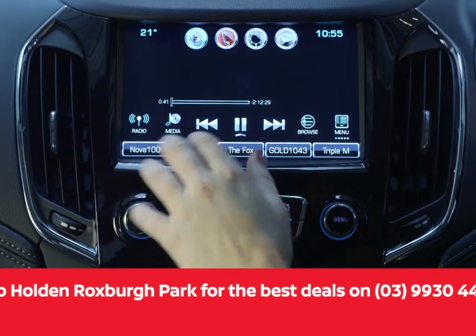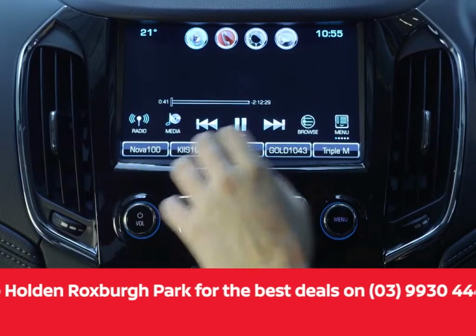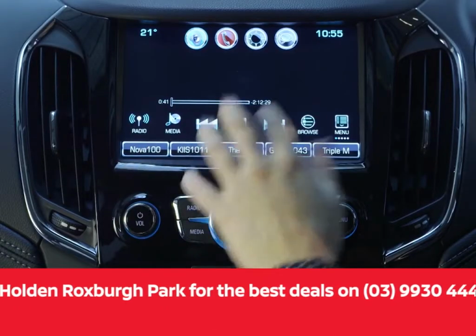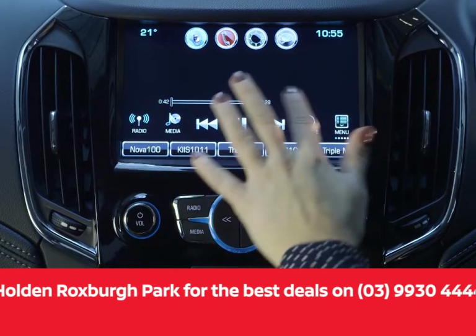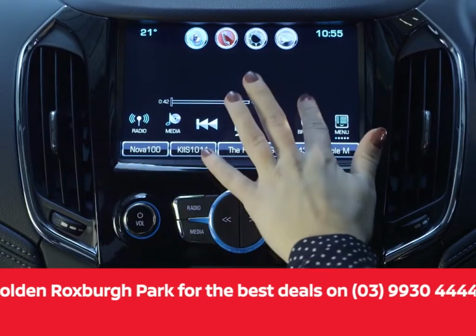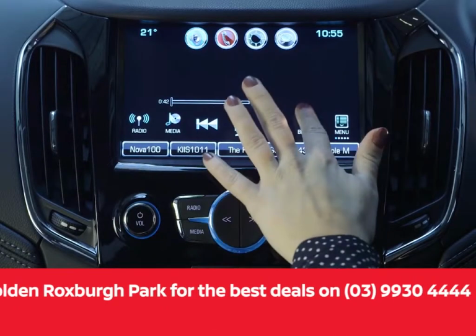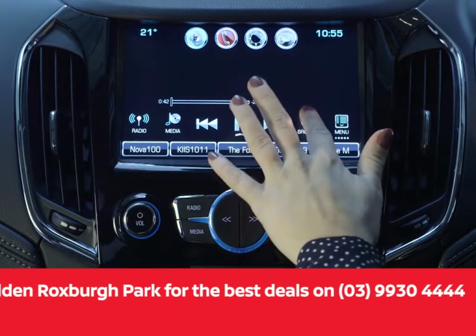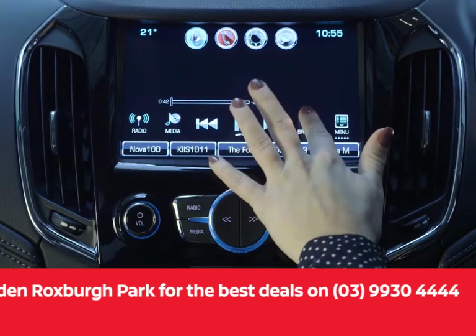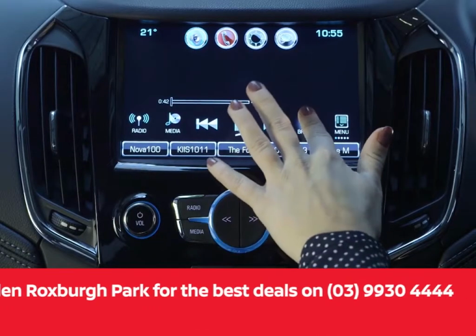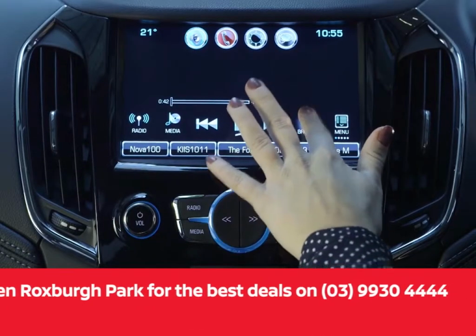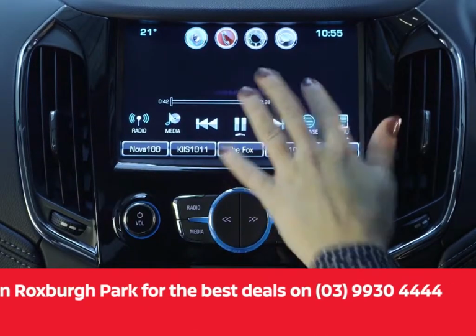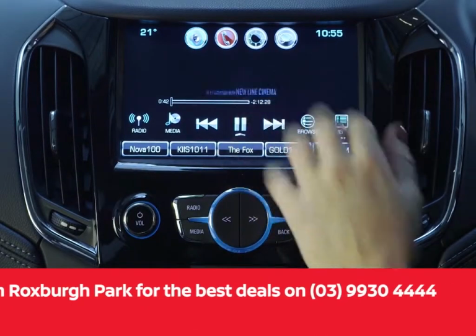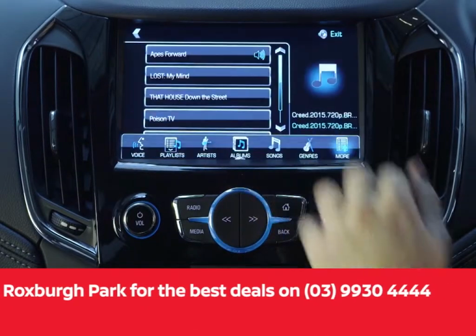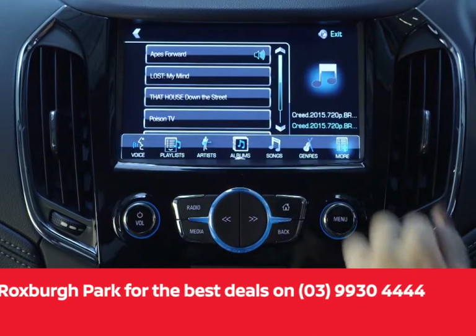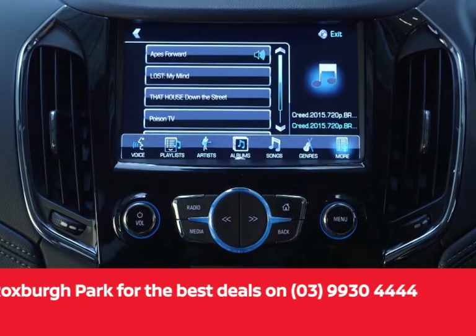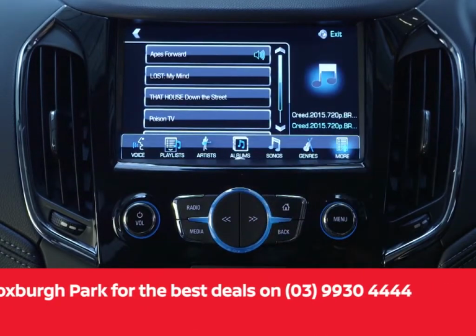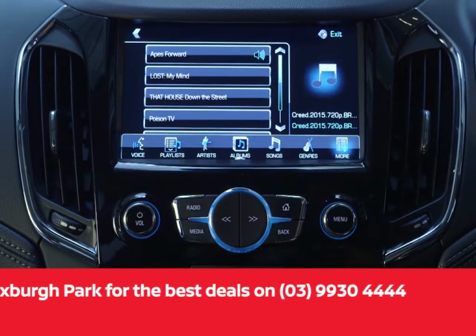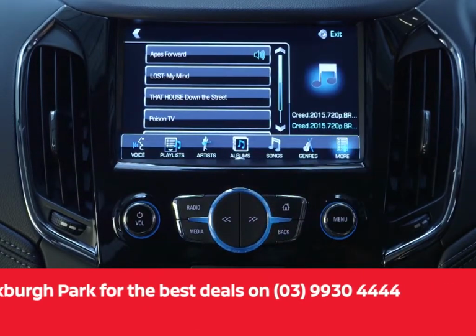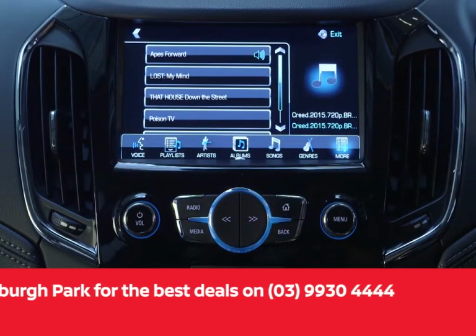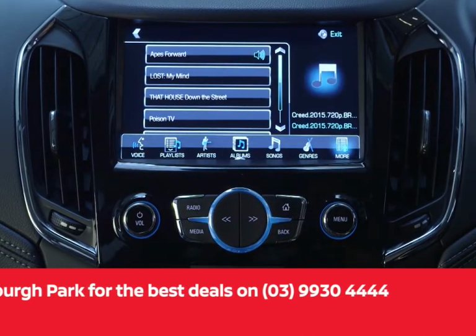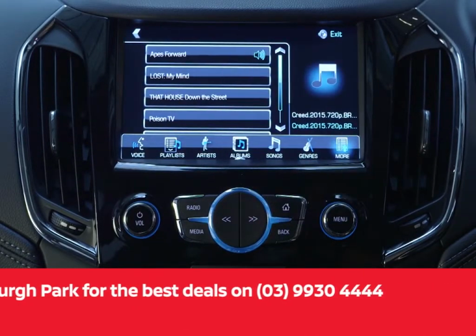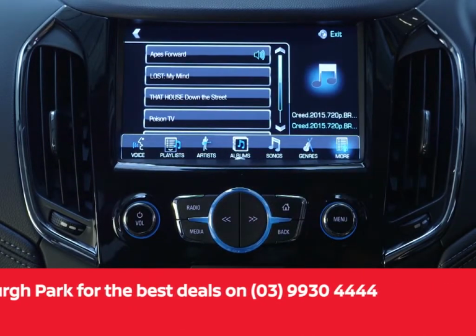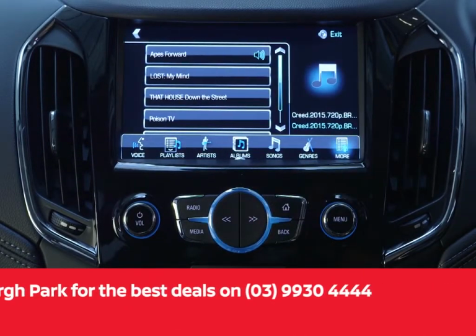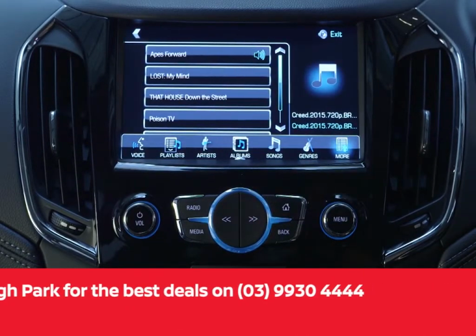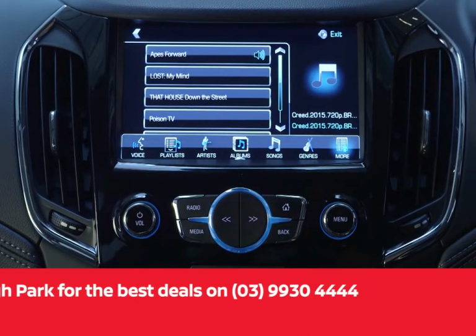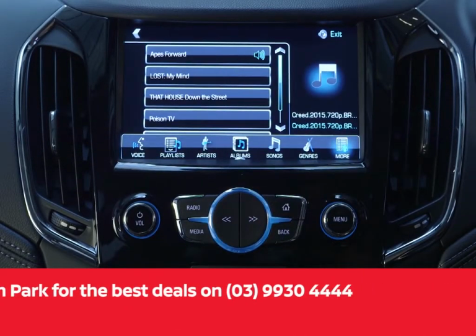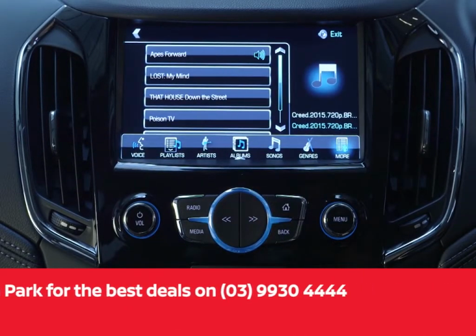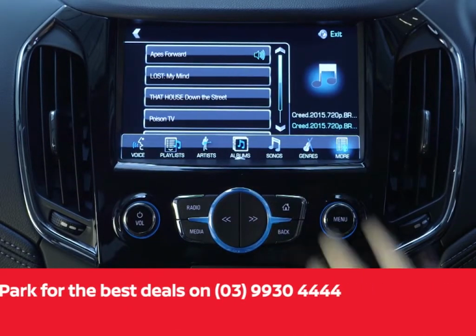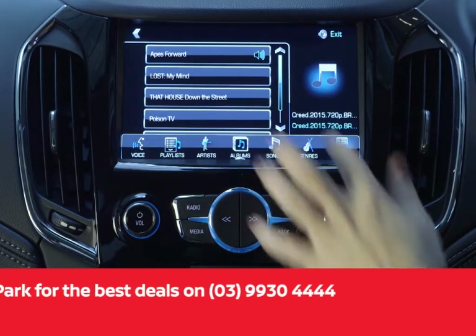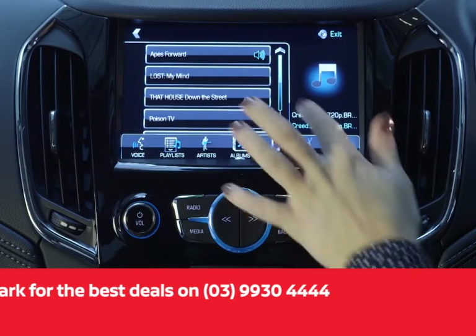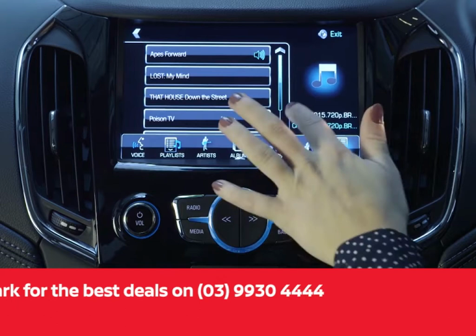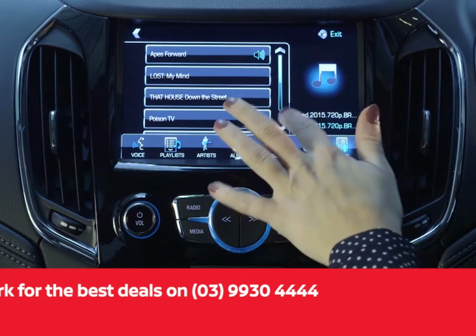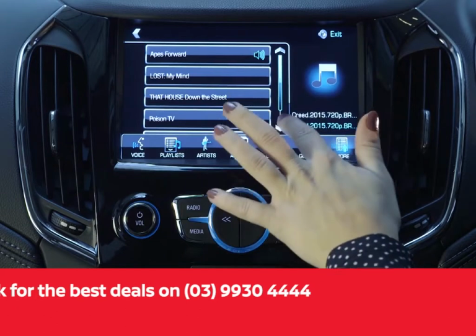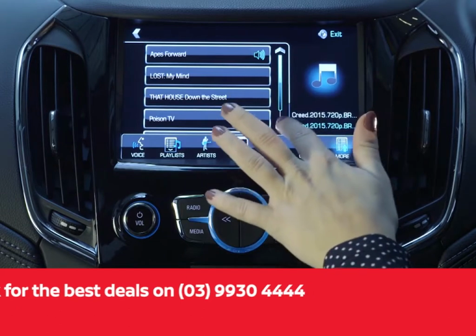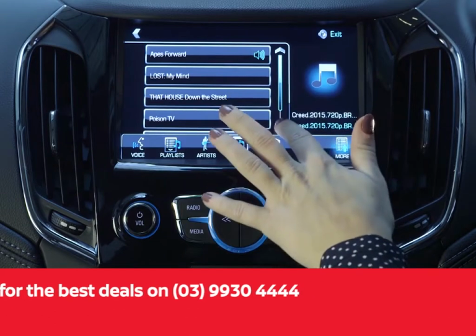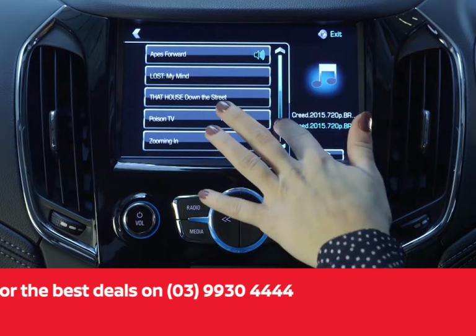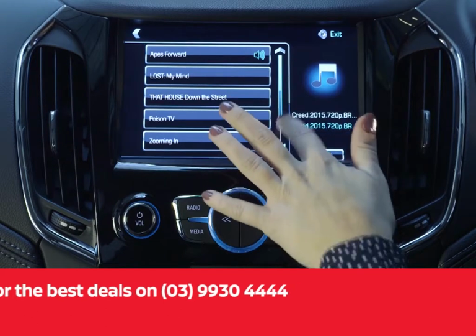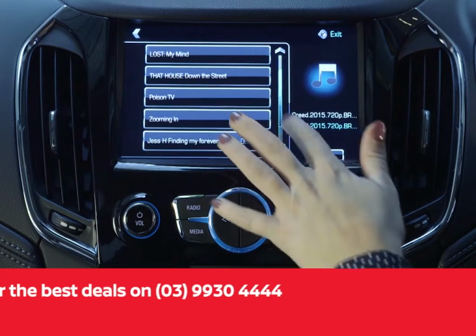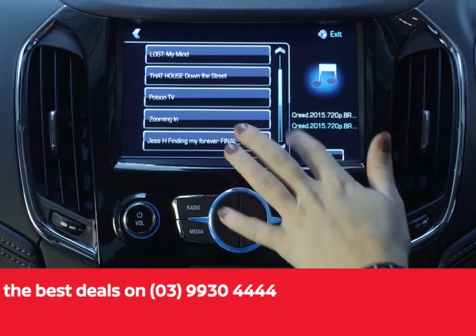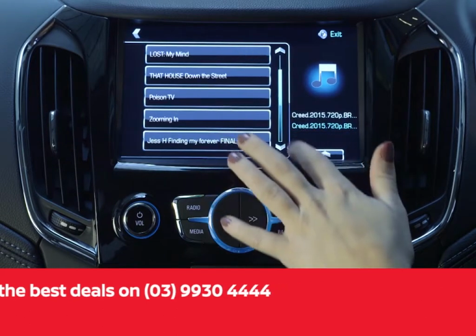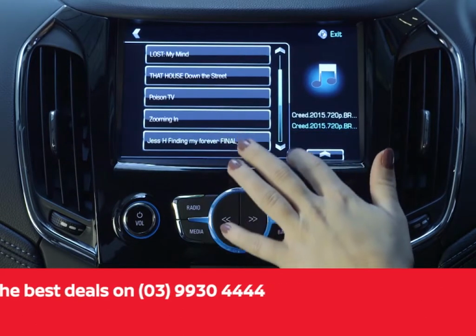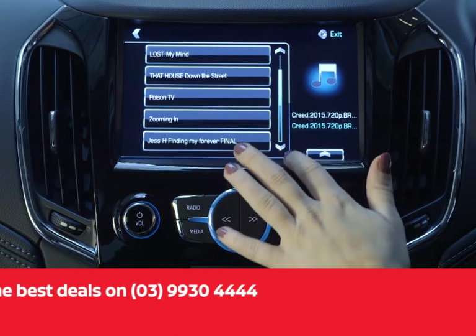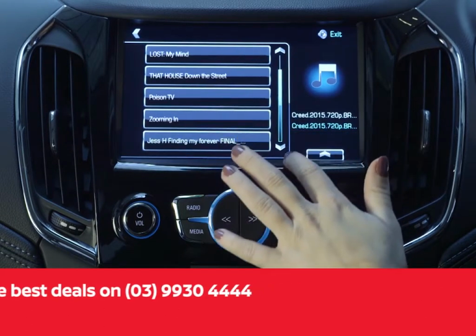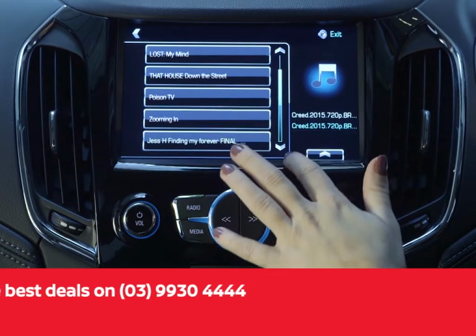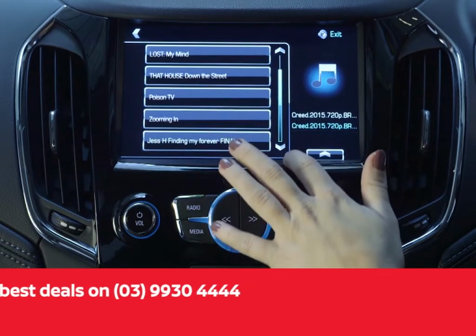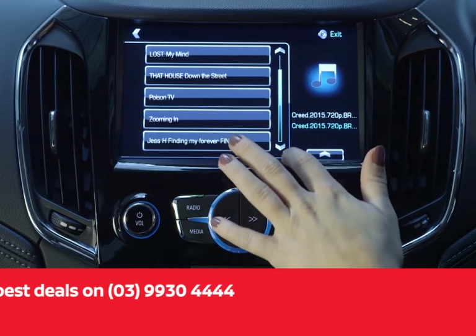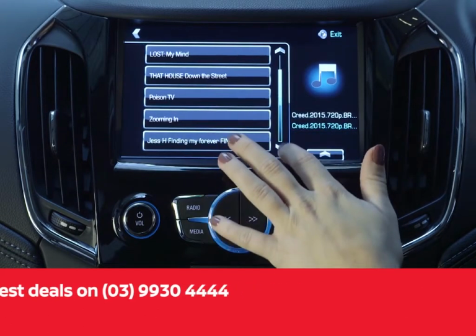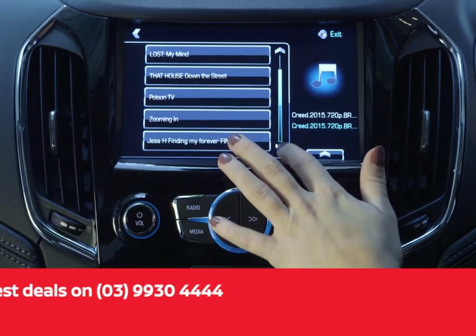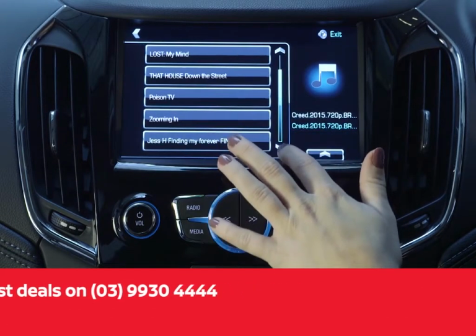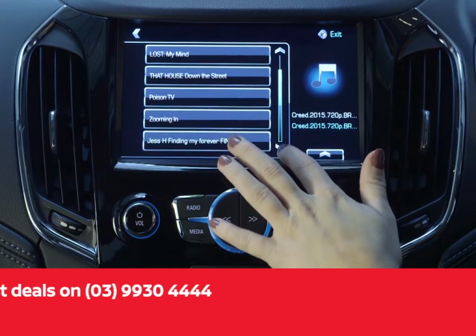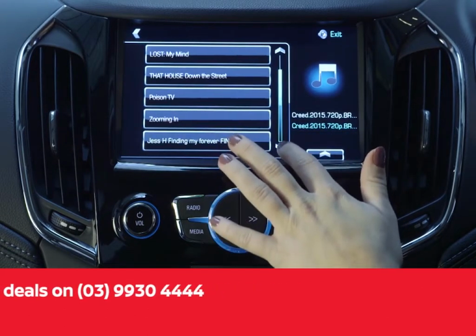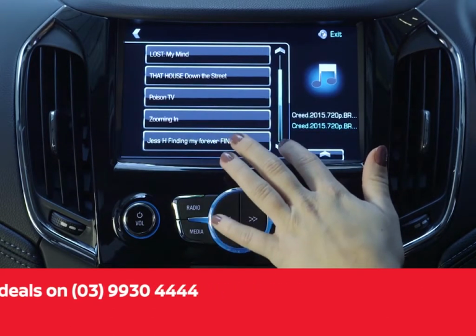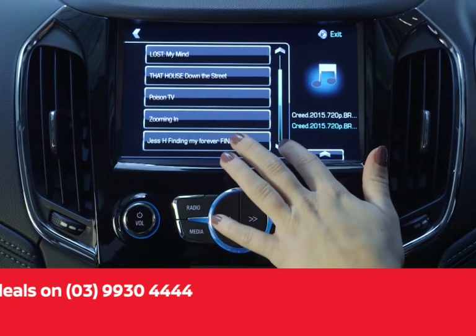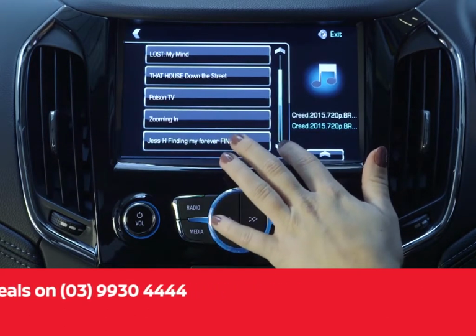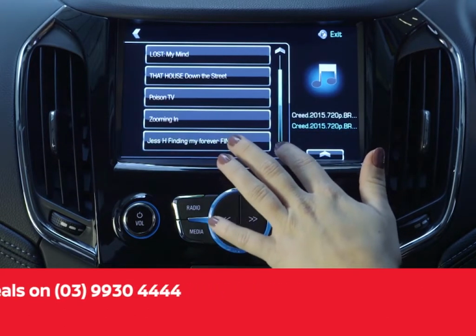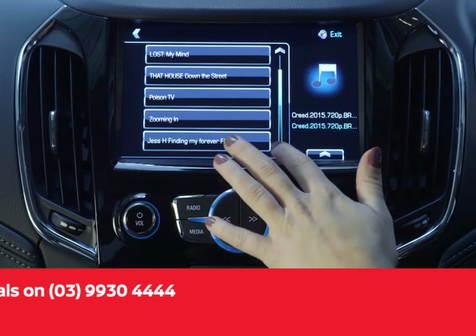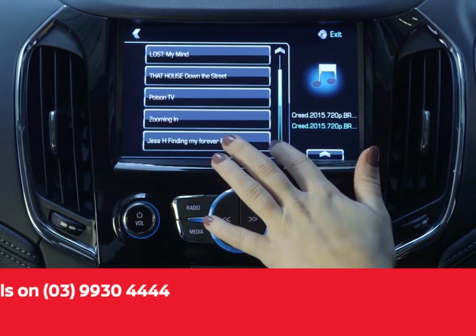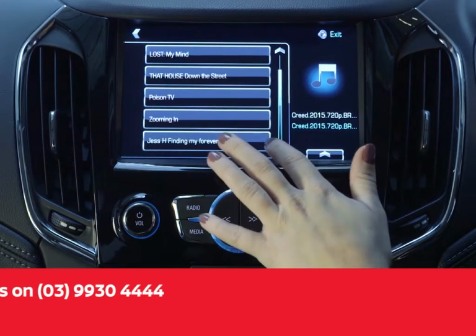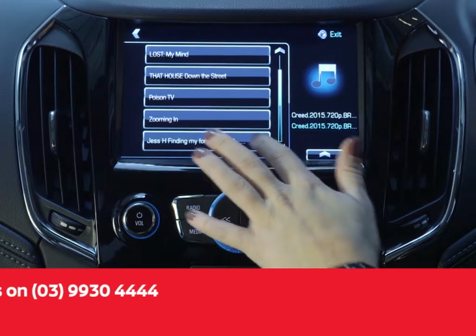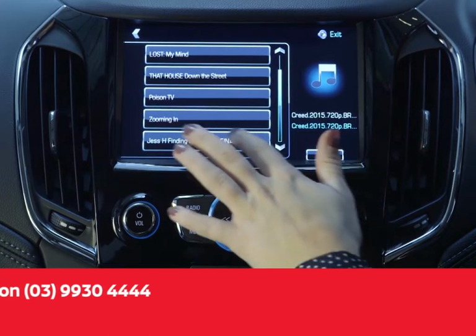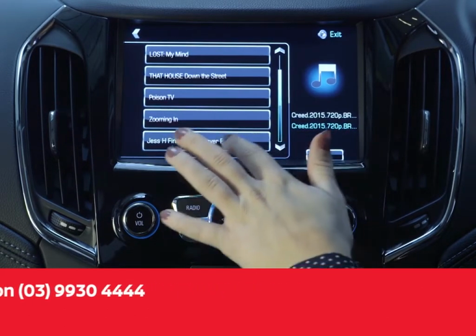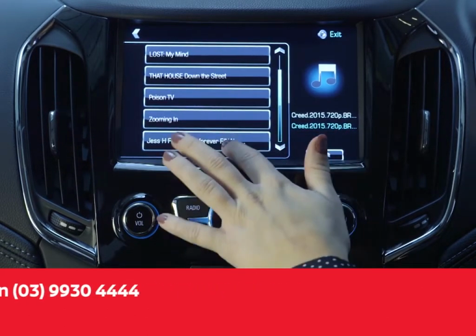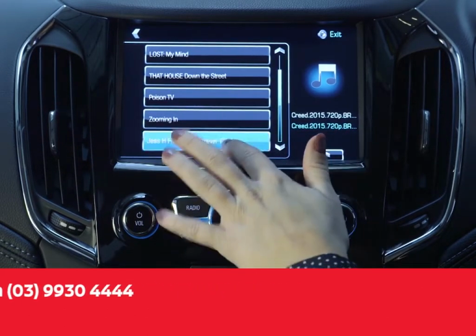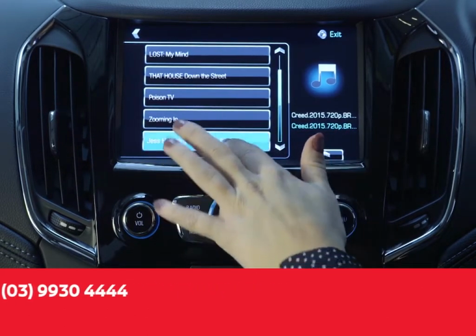Select browse, then more on the selector bar. A list of movie files will appear from which you can choose your desired movie.